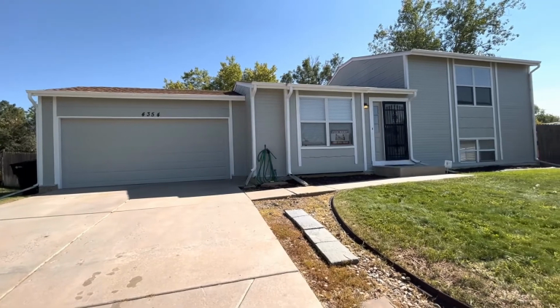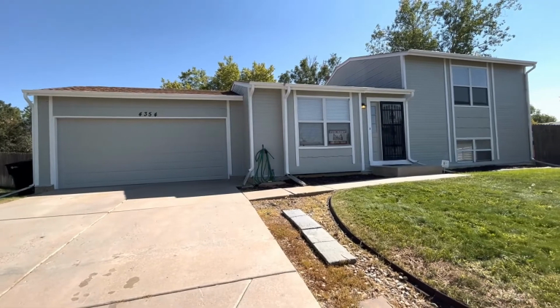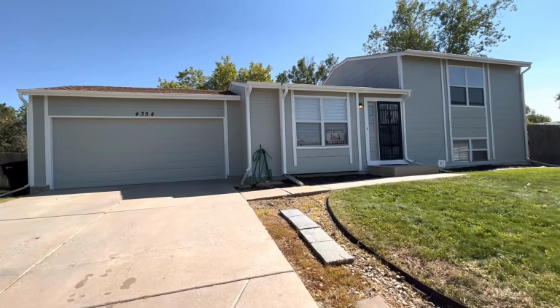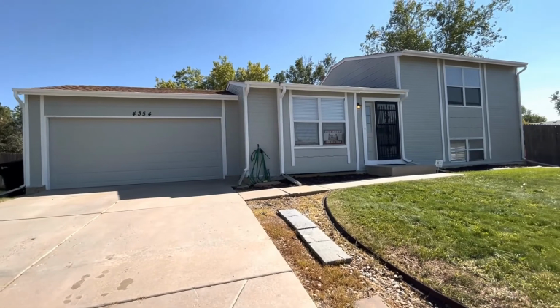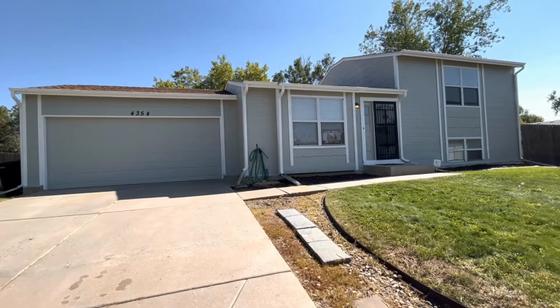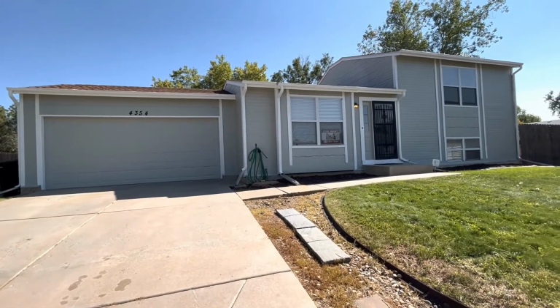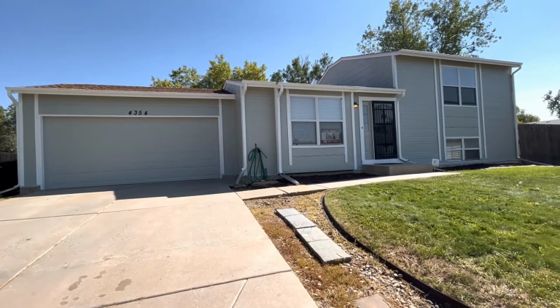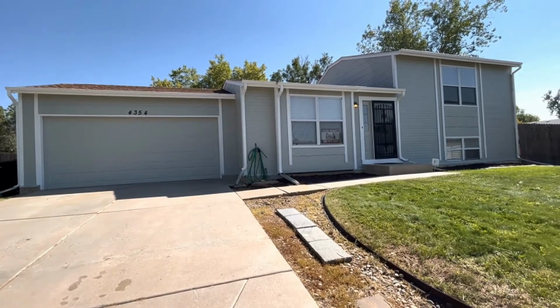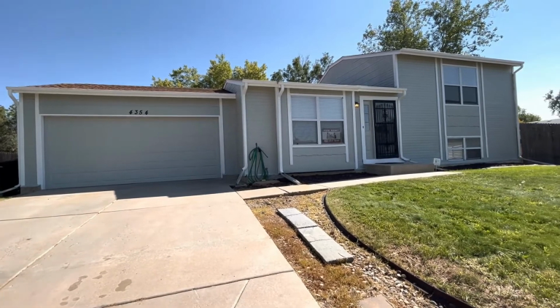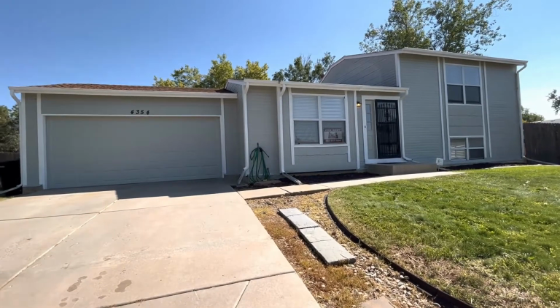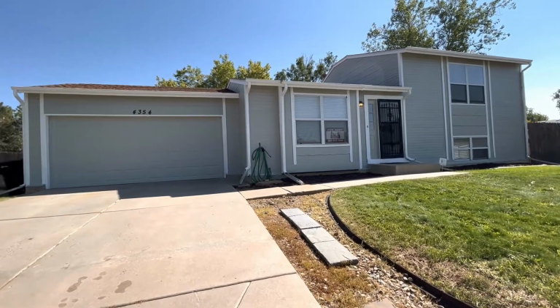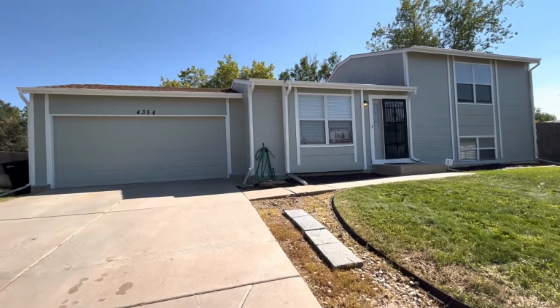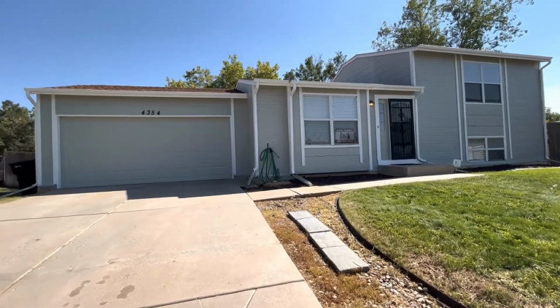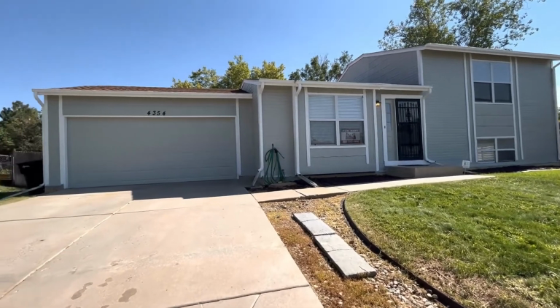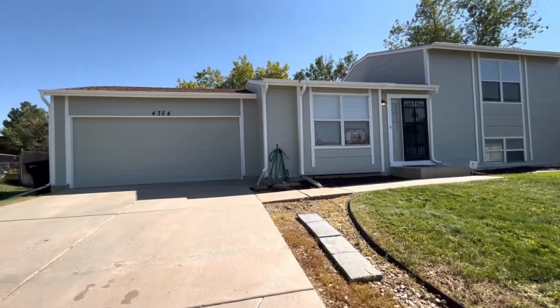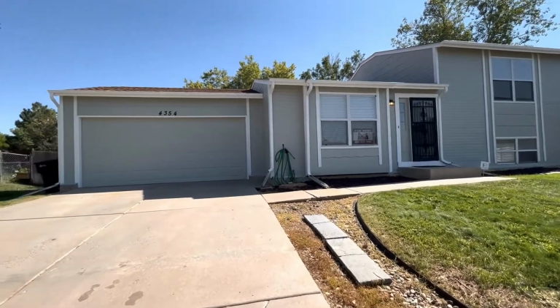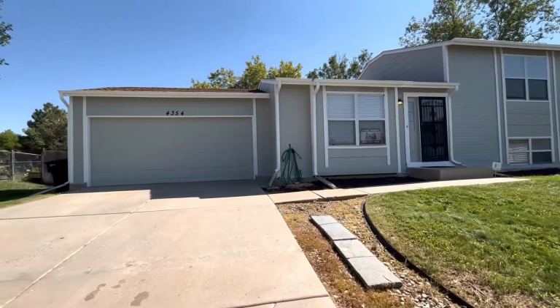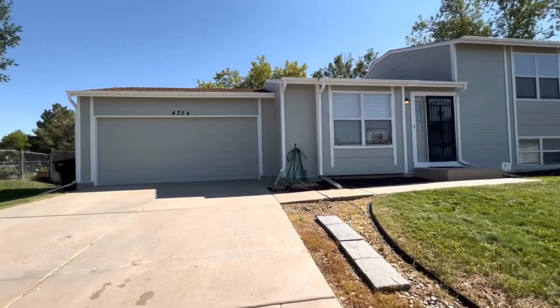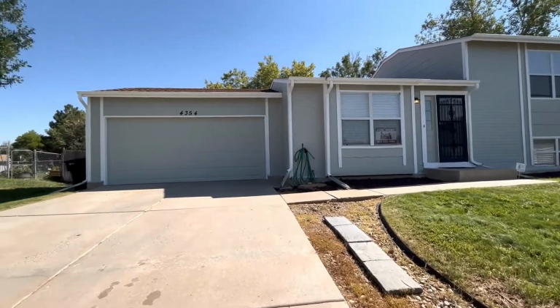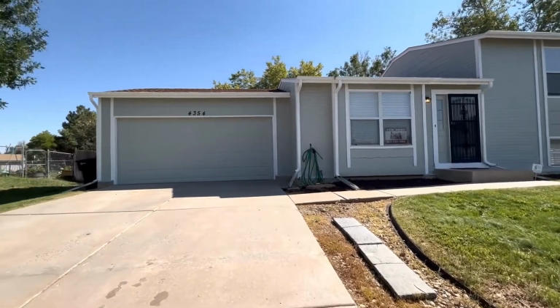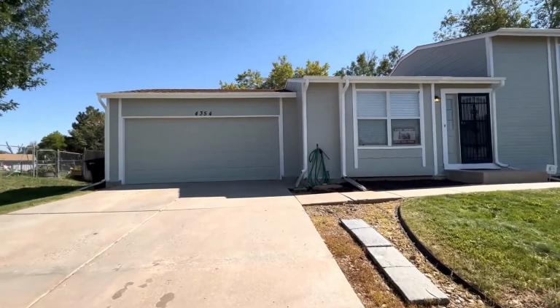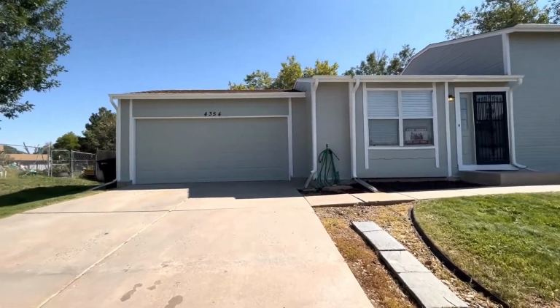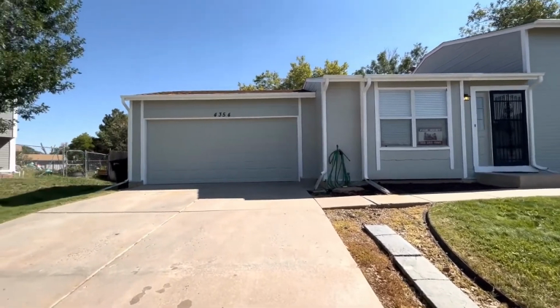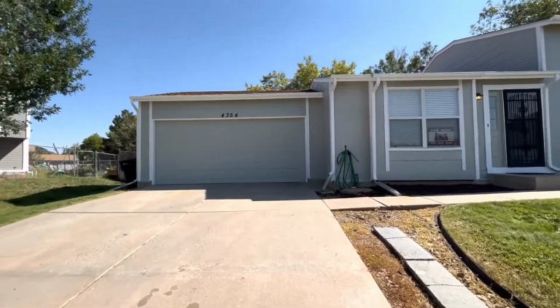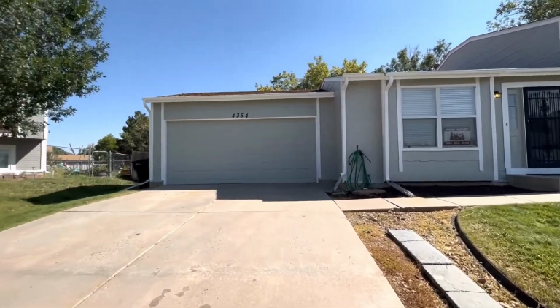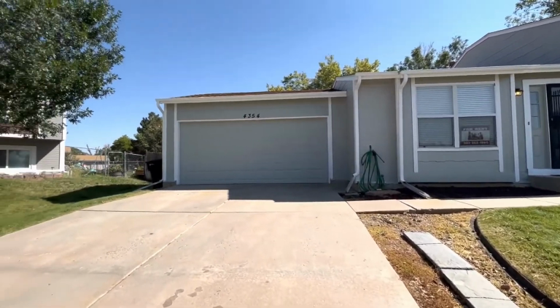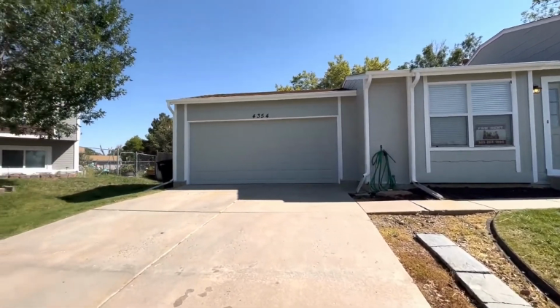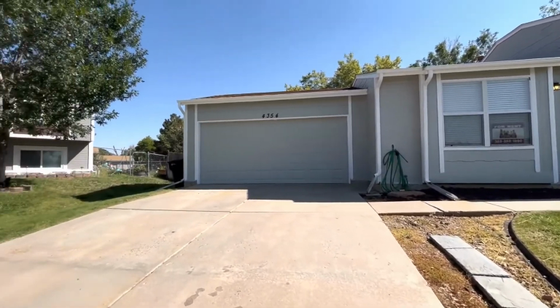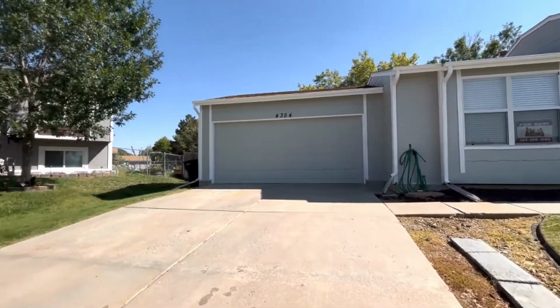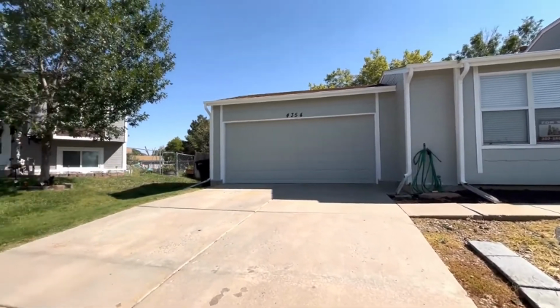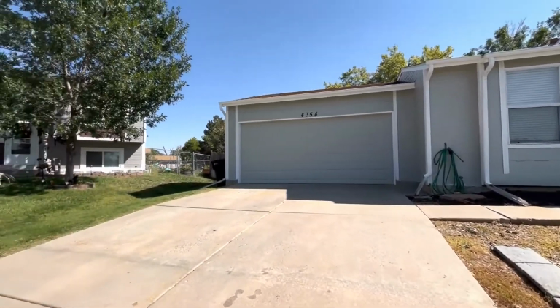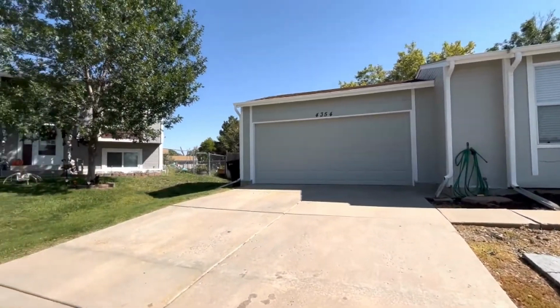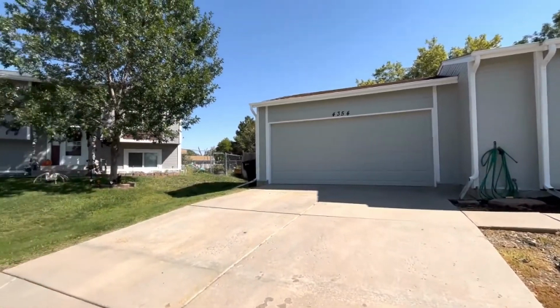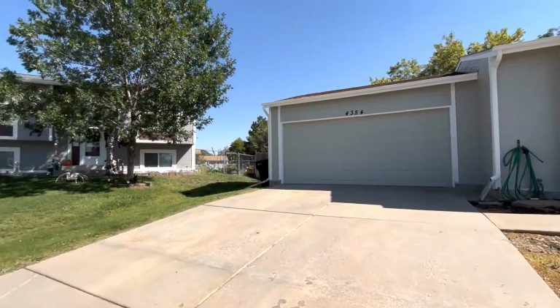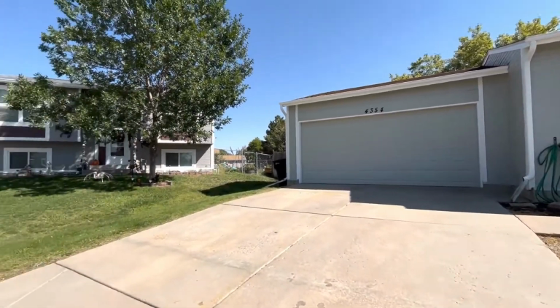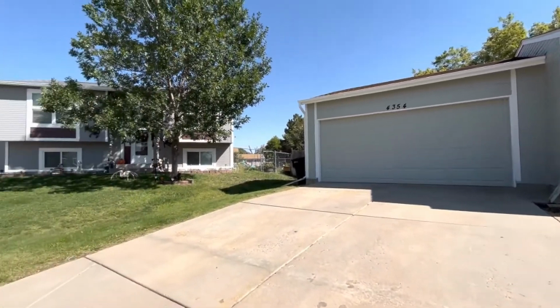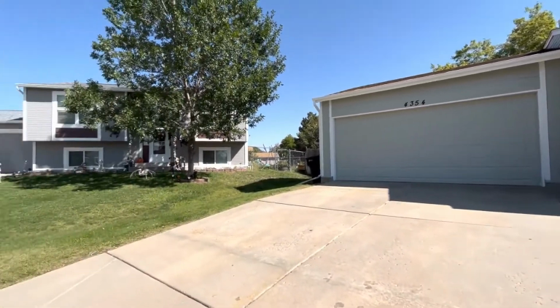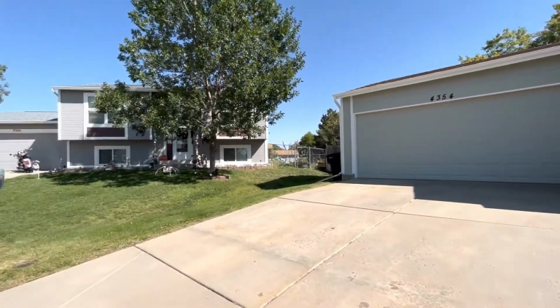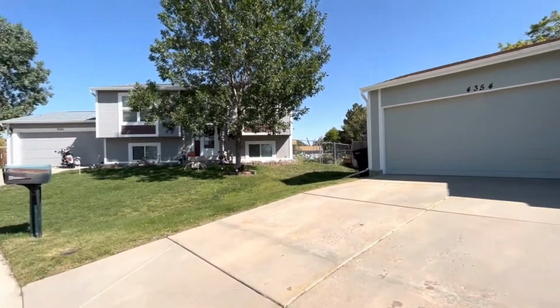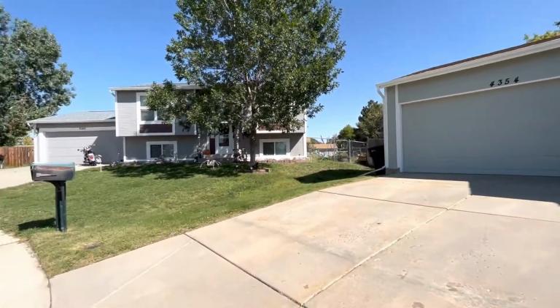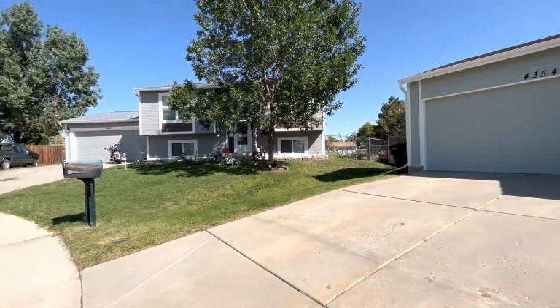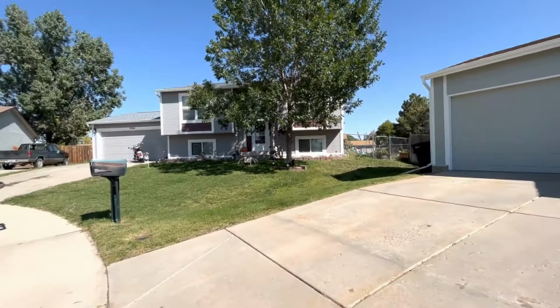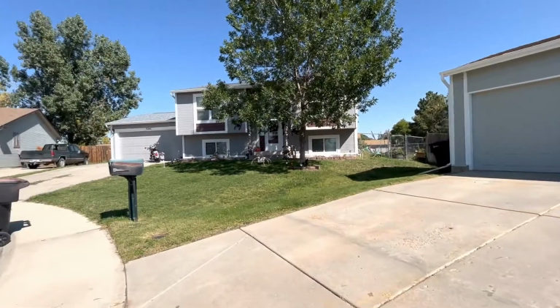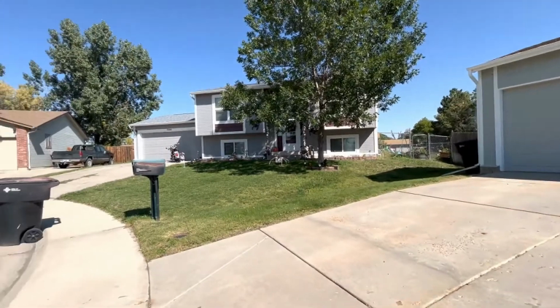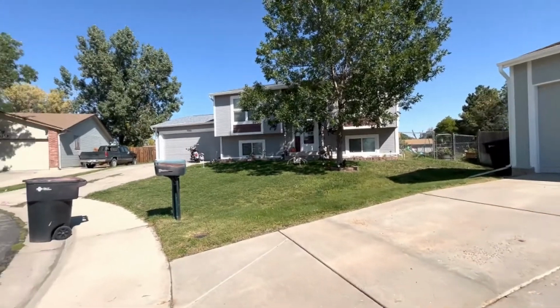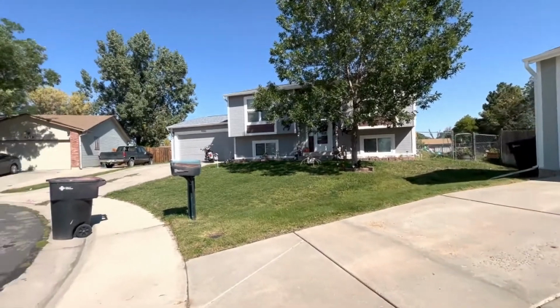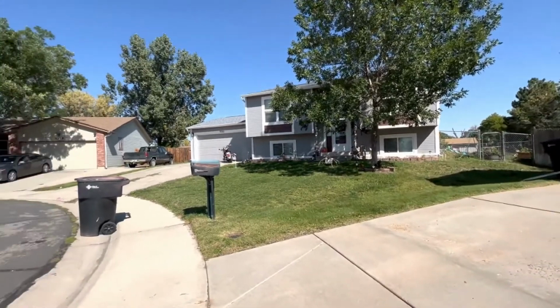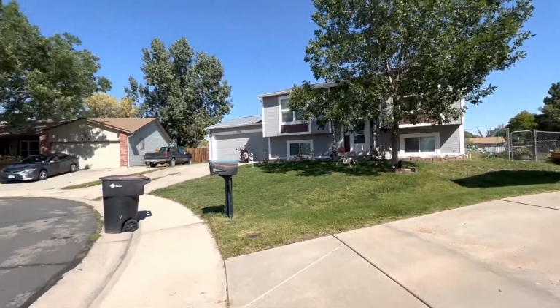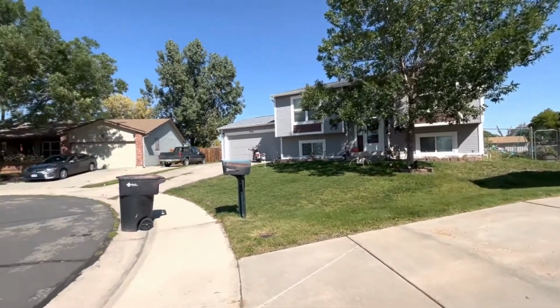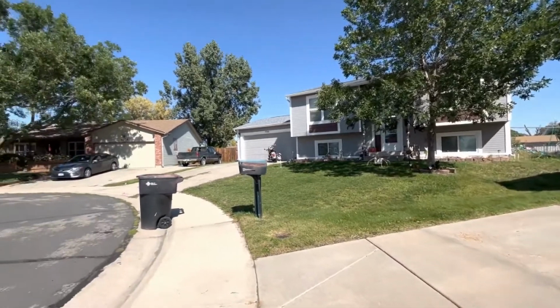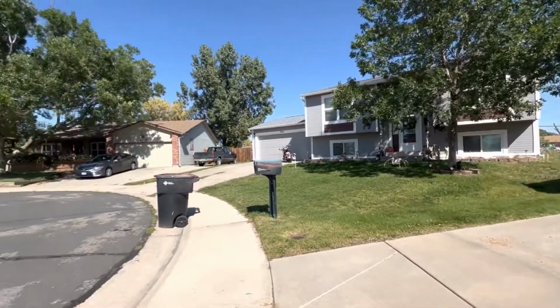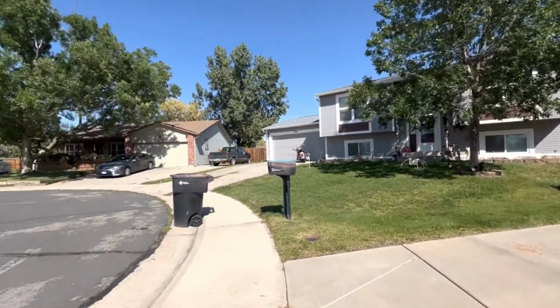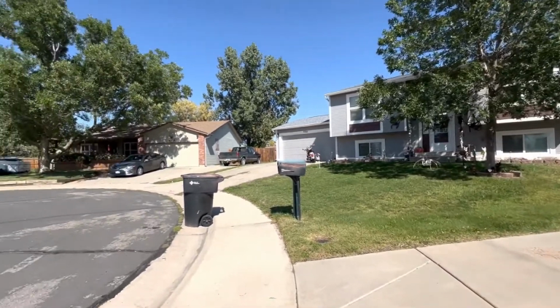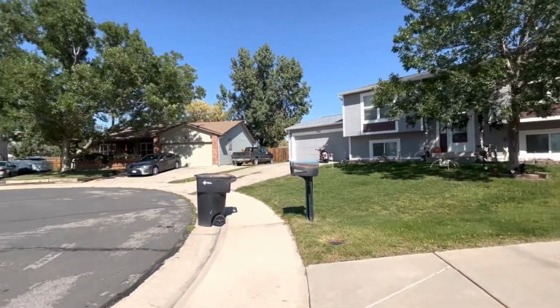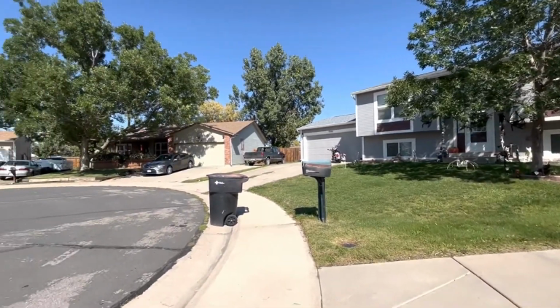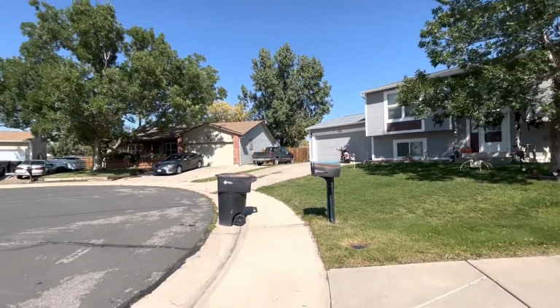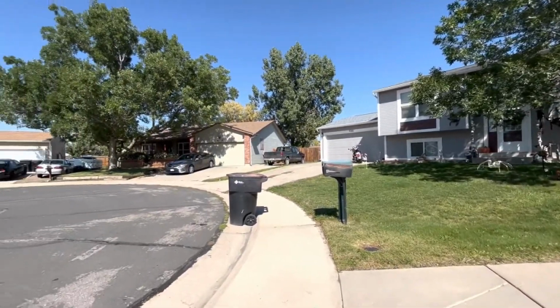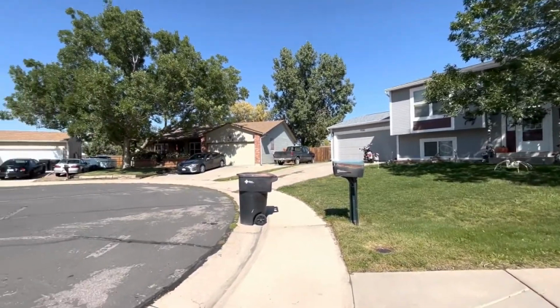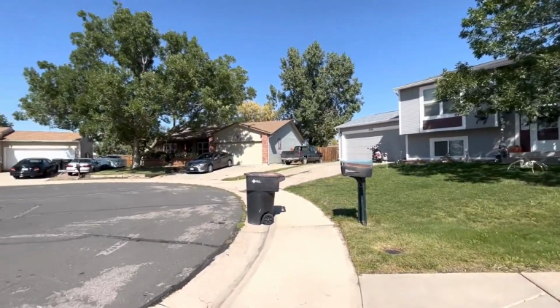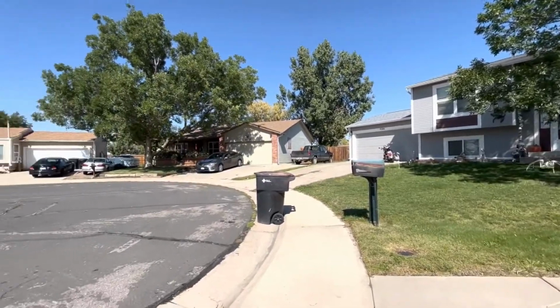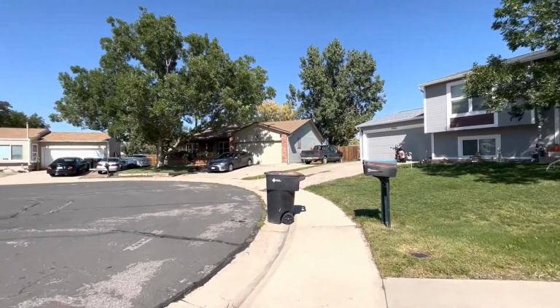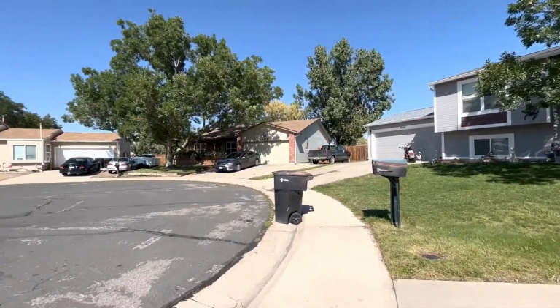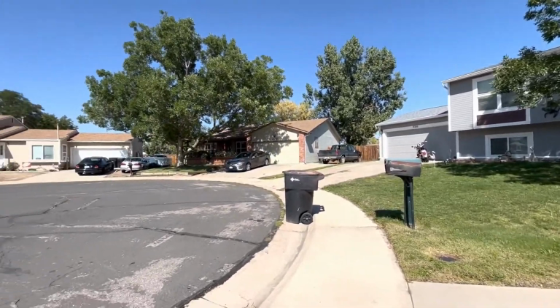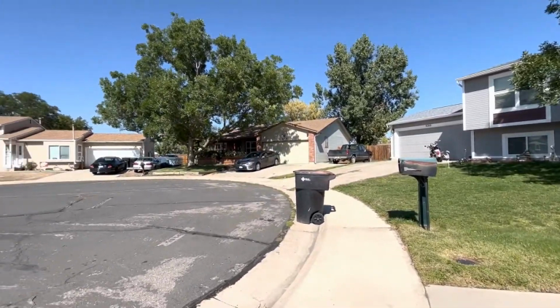This home is going to be located on a cul-de-sac. You have a two-car garage, driveway parking, as well as street parking. Nice neighborhood.